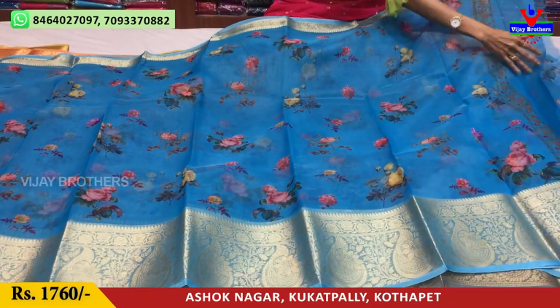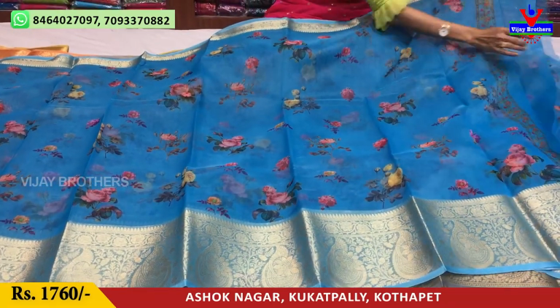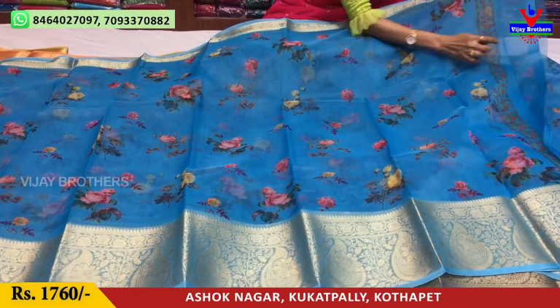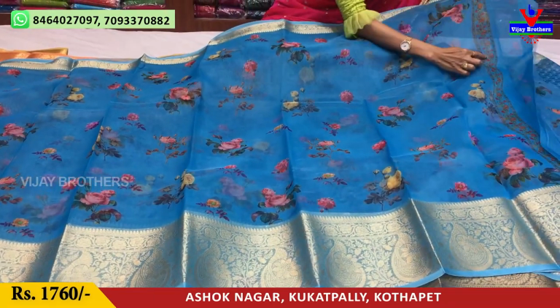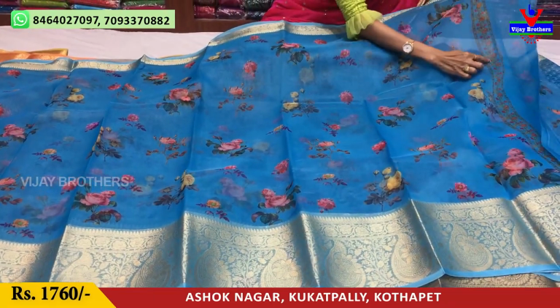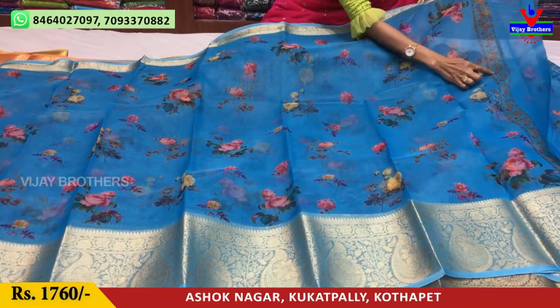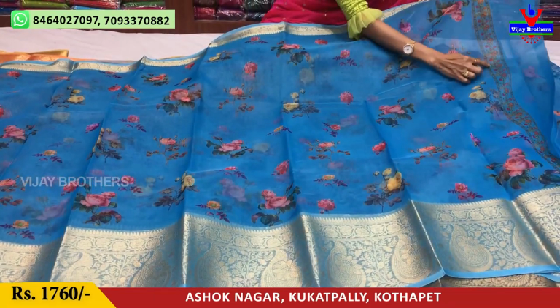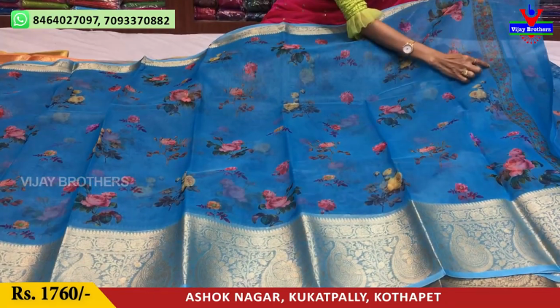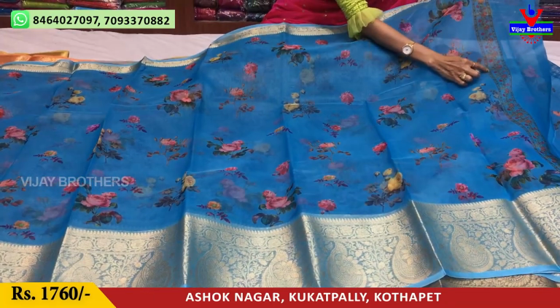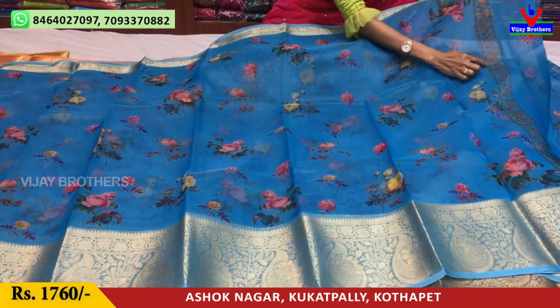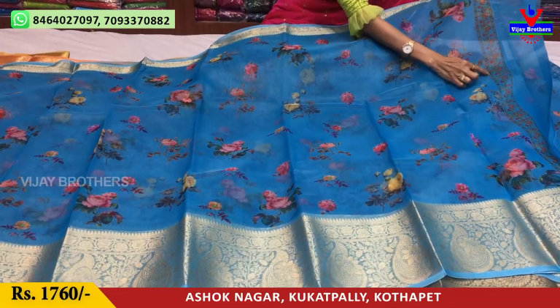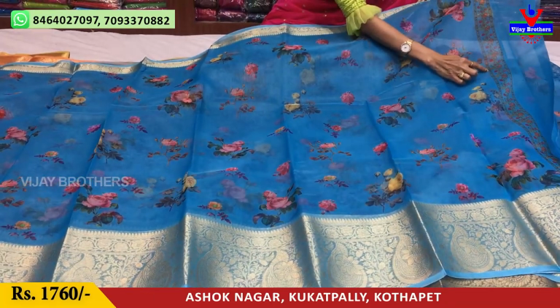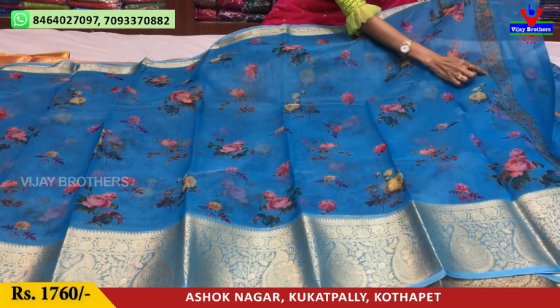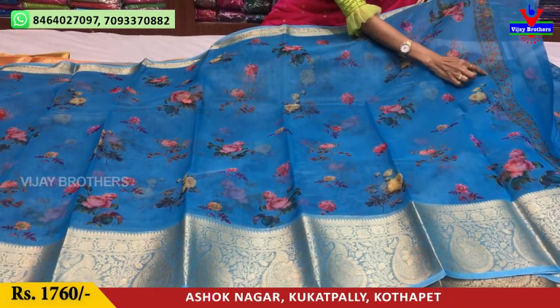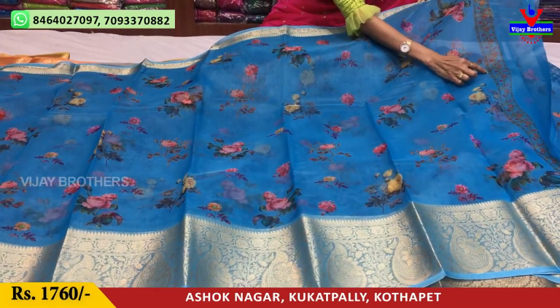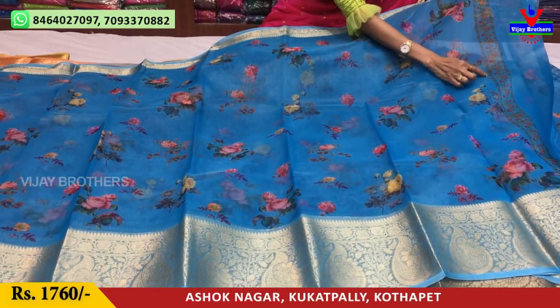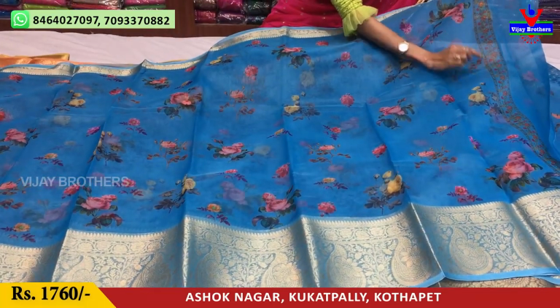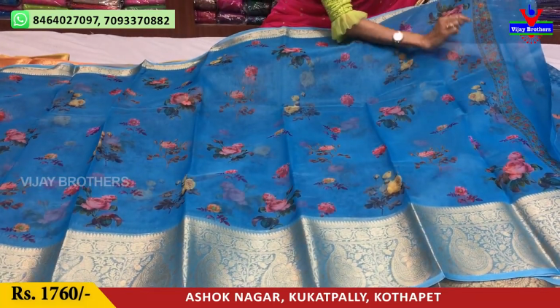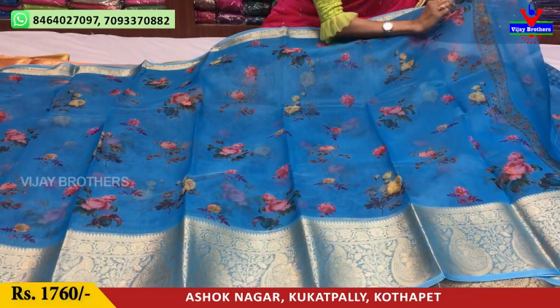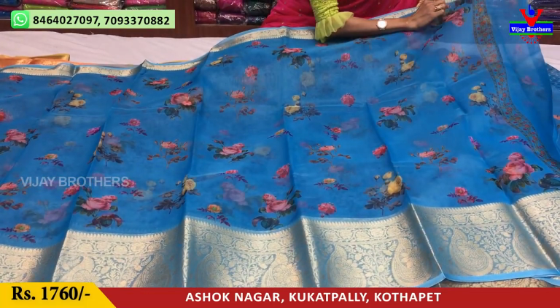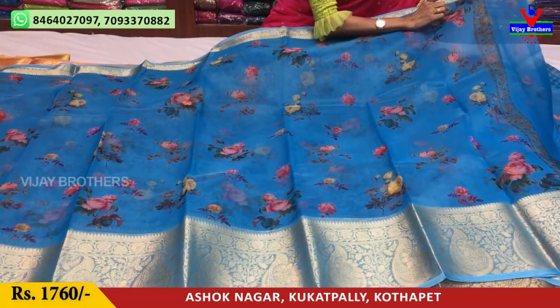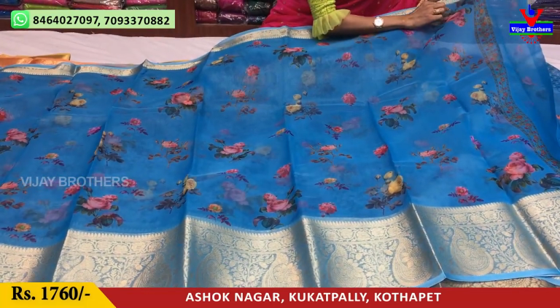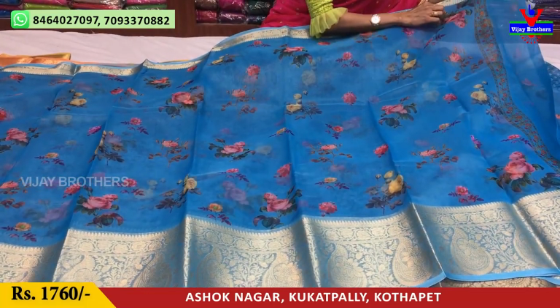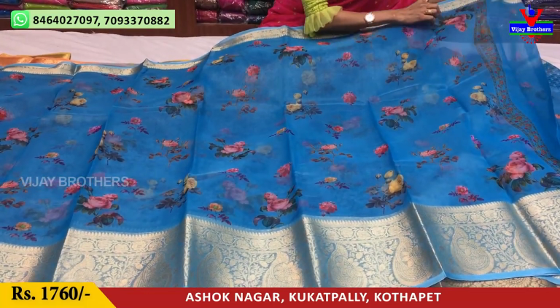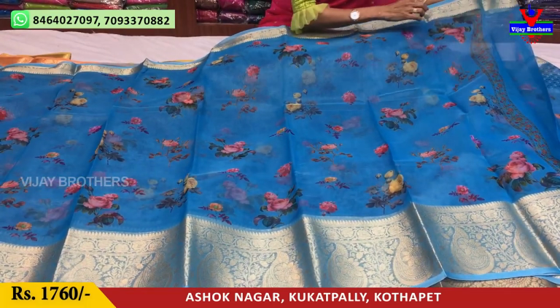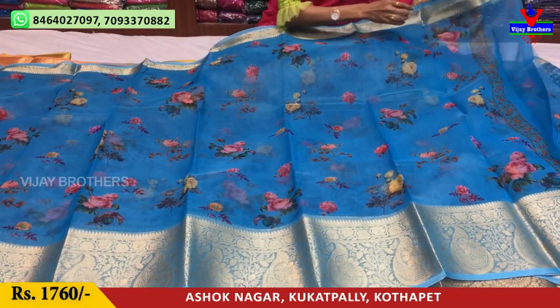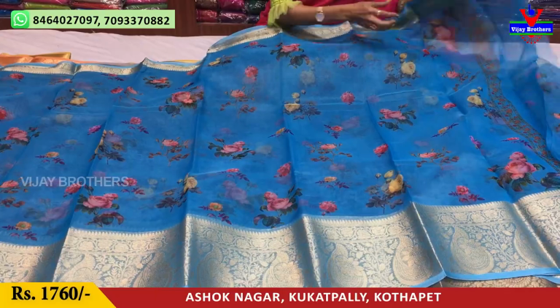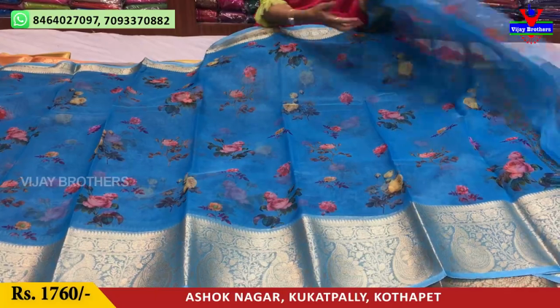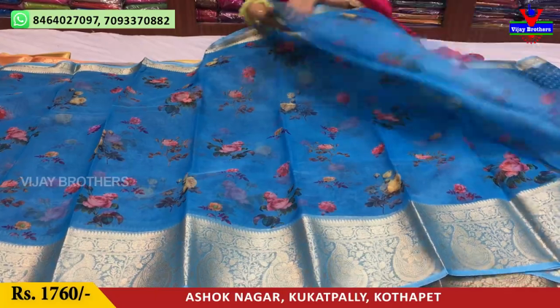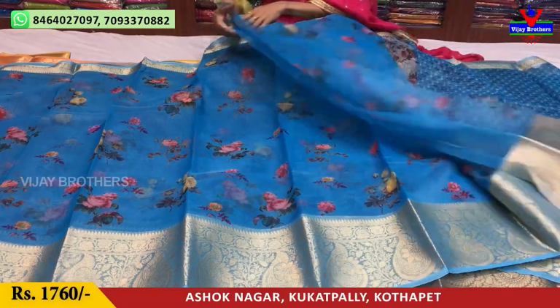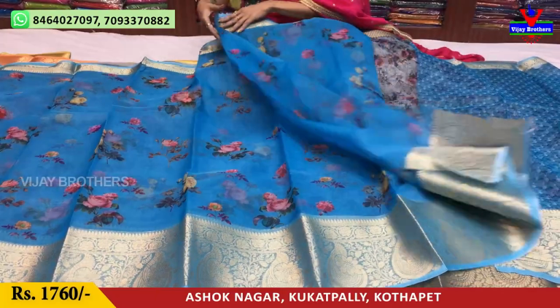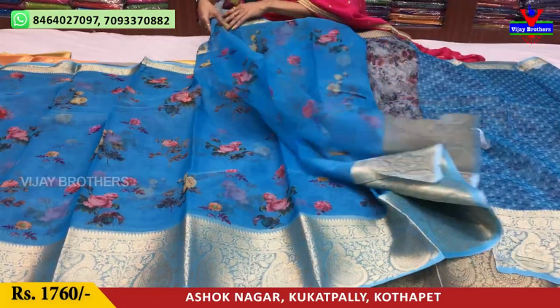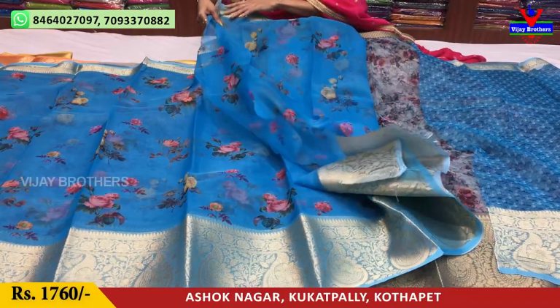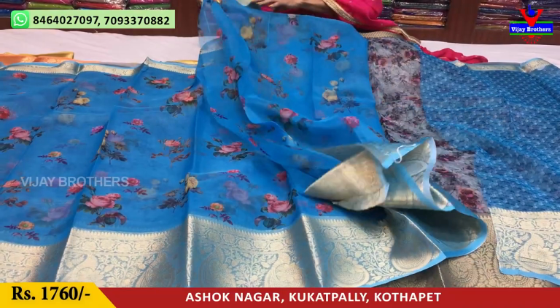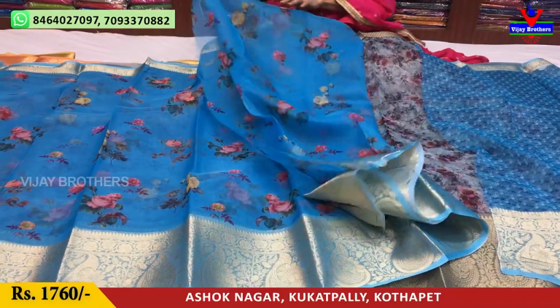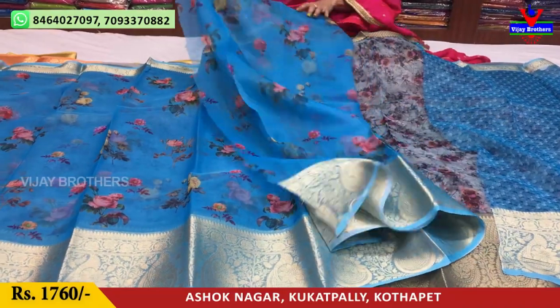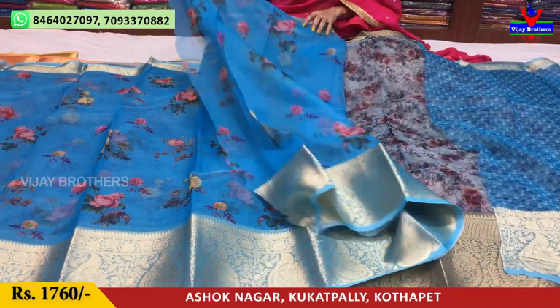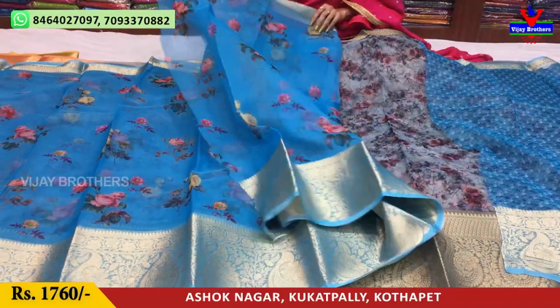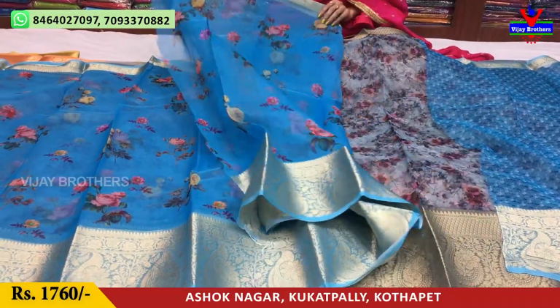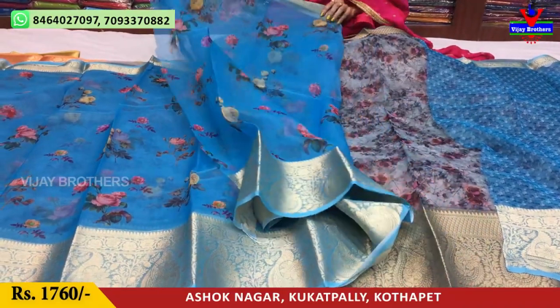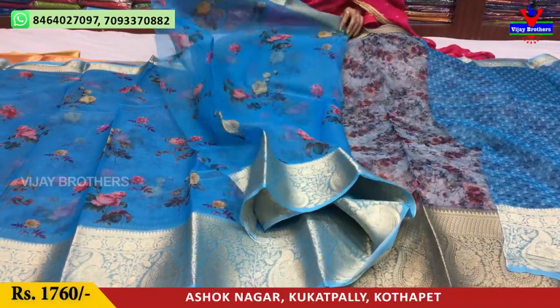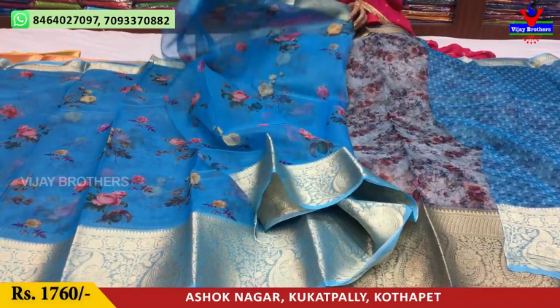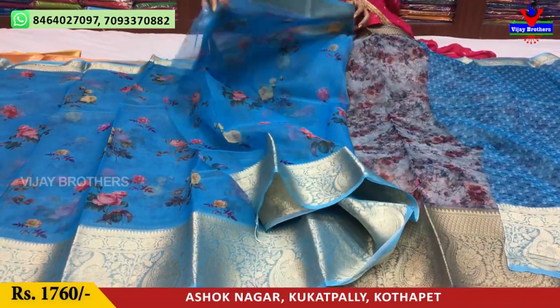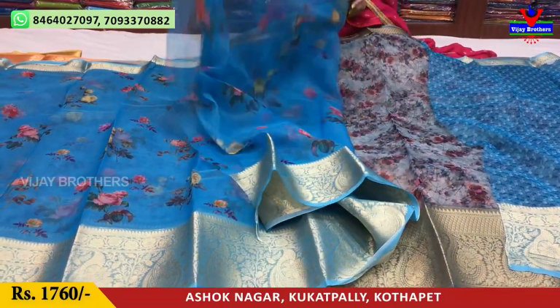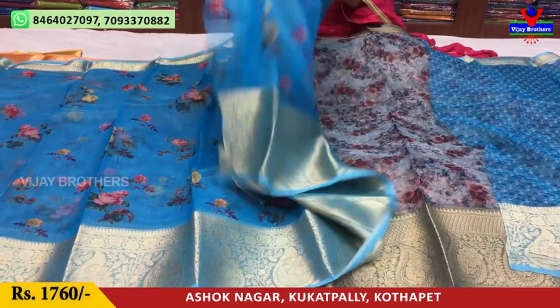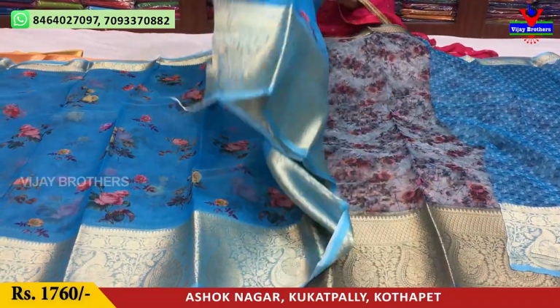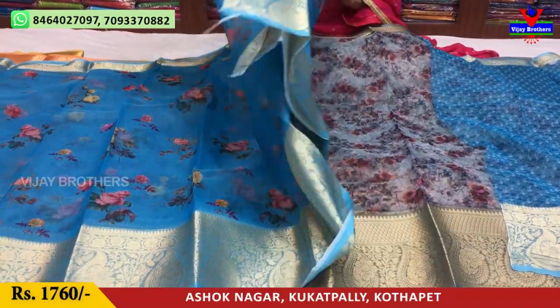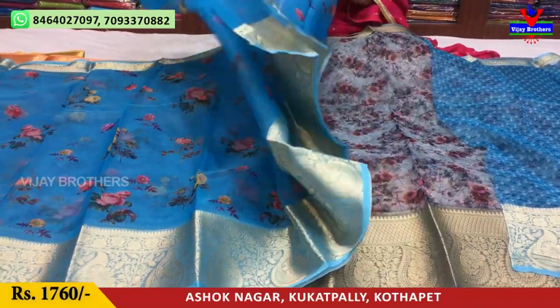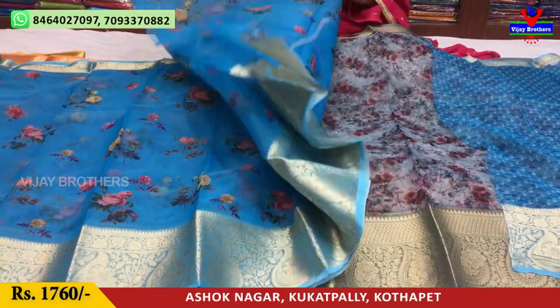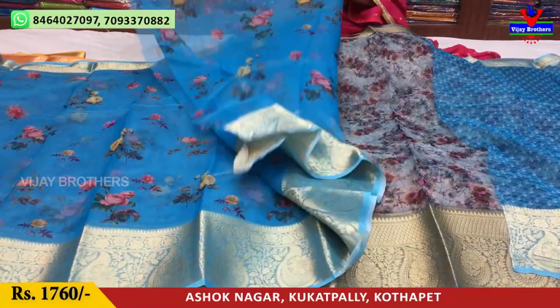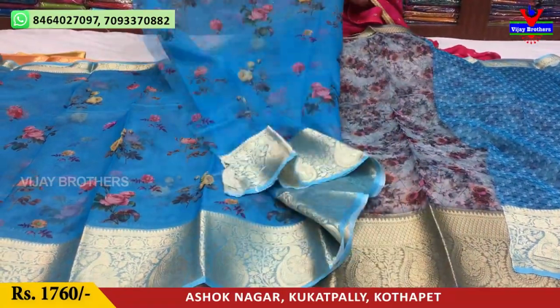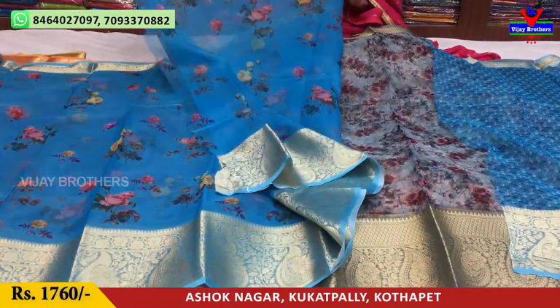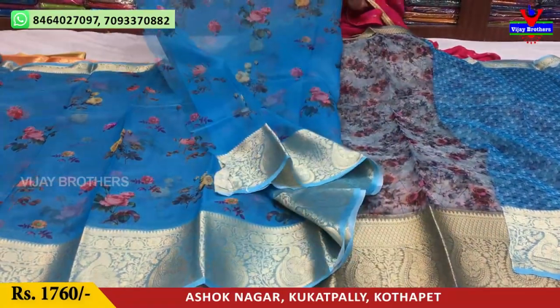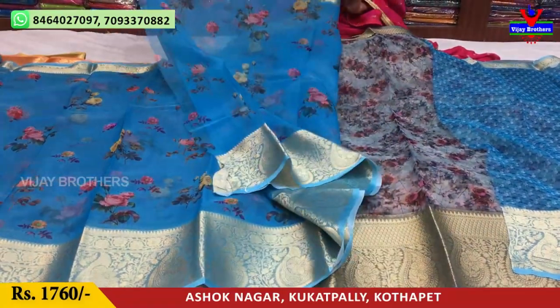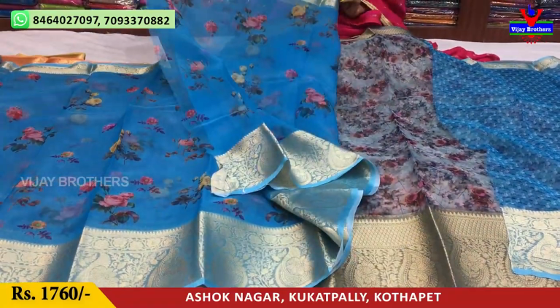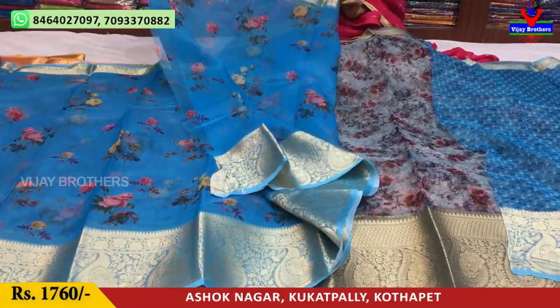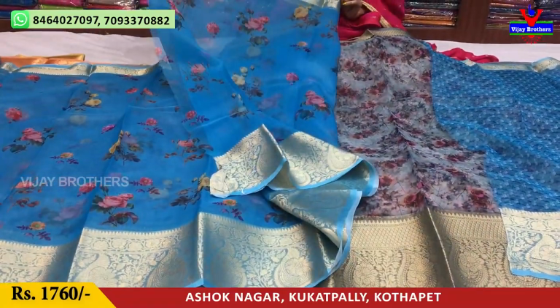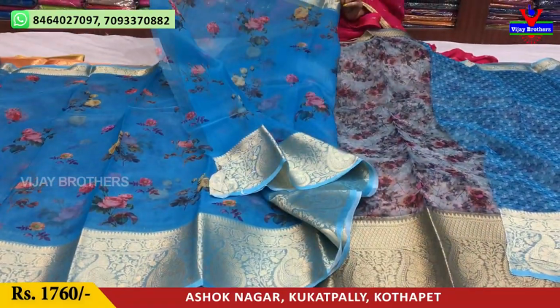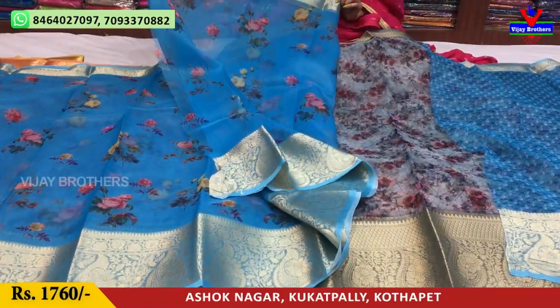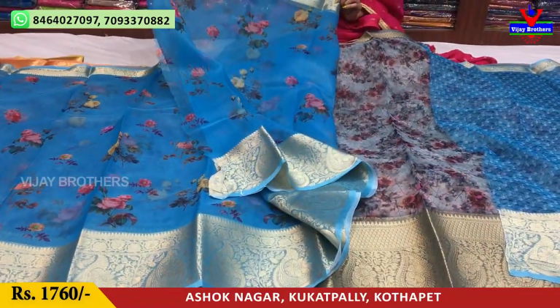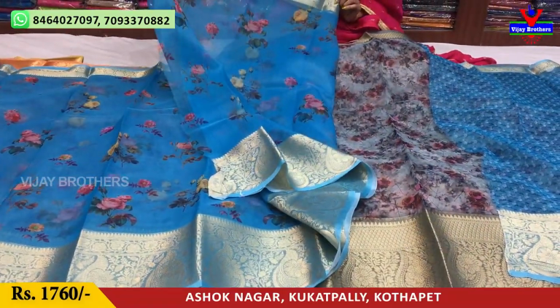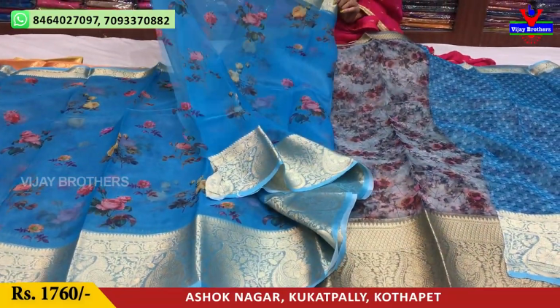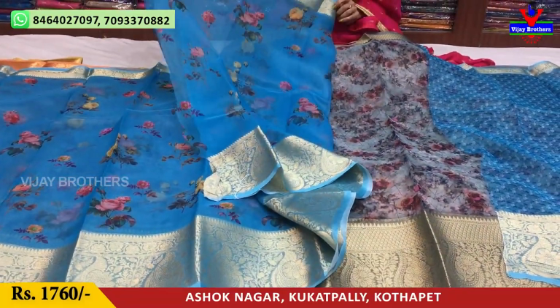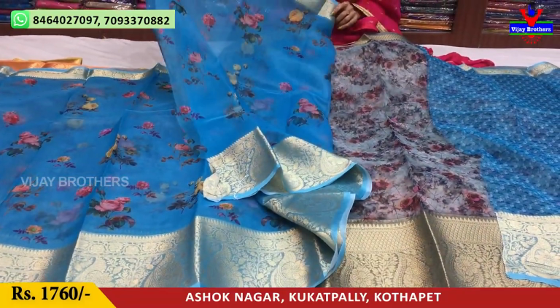This is a pink color. I'm wearing a pink color blouse. It's a running blouse style.